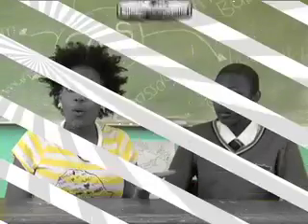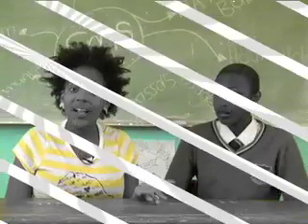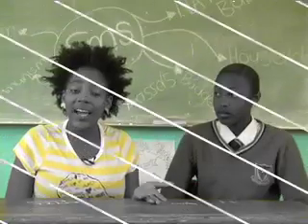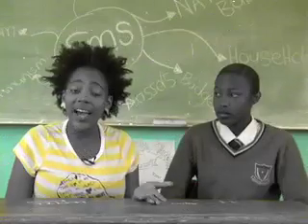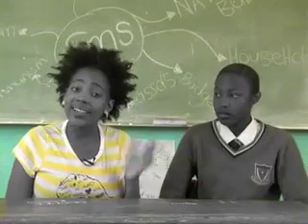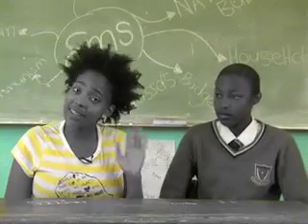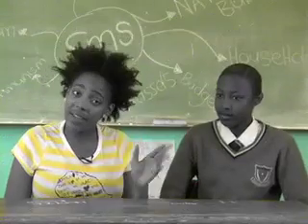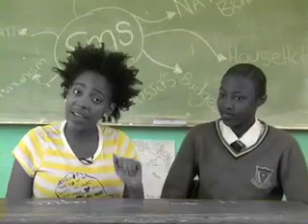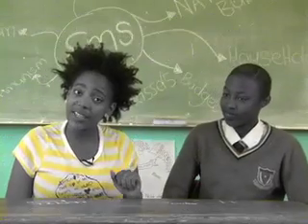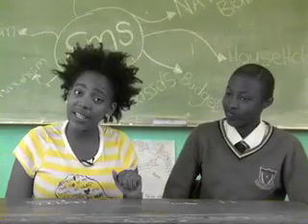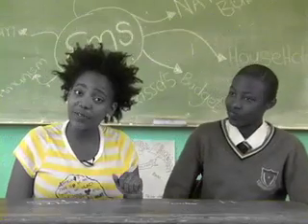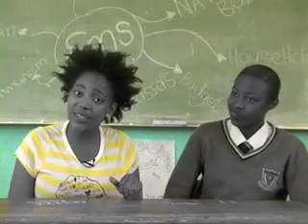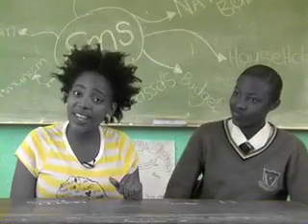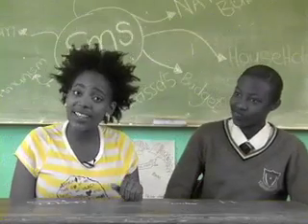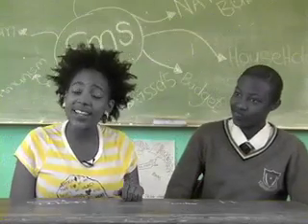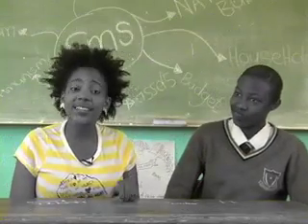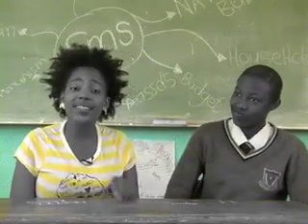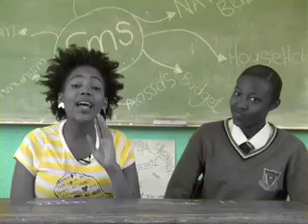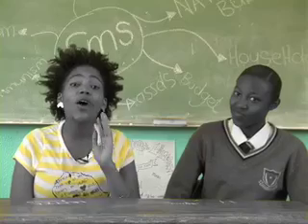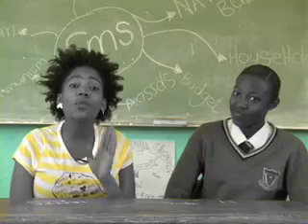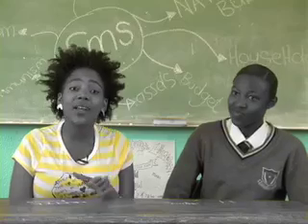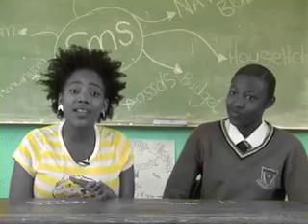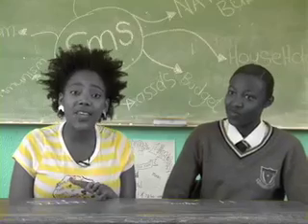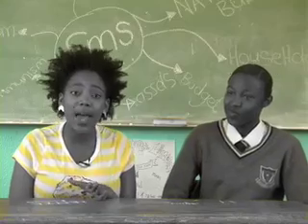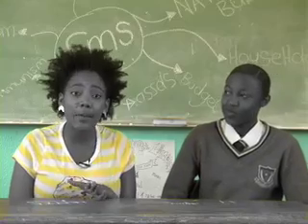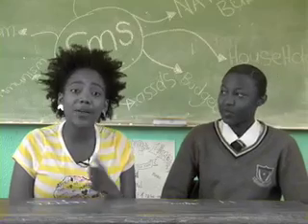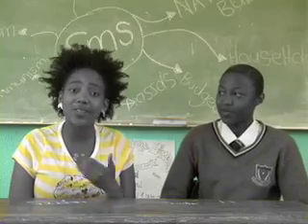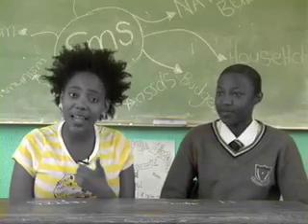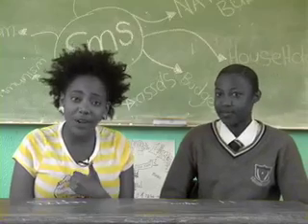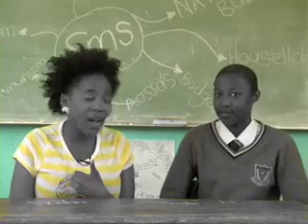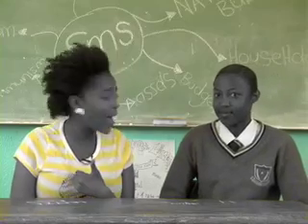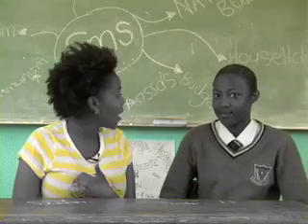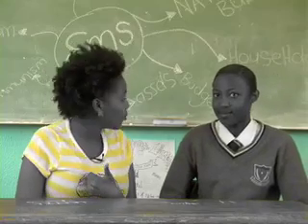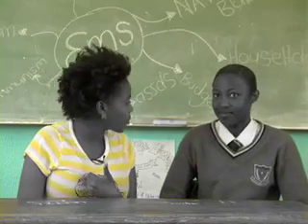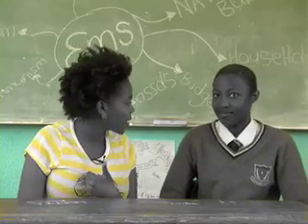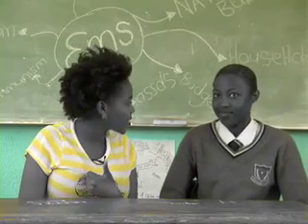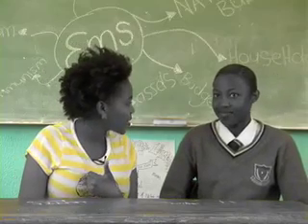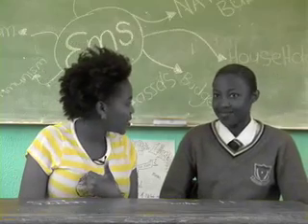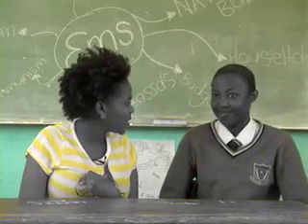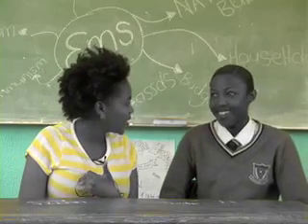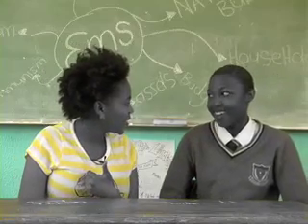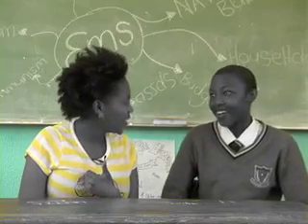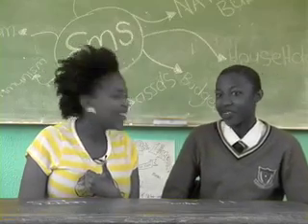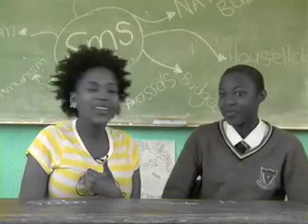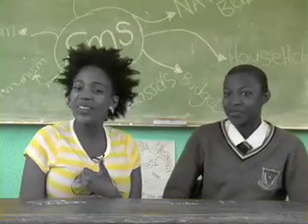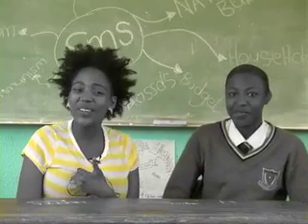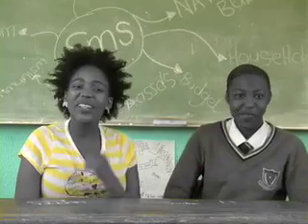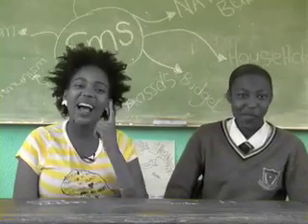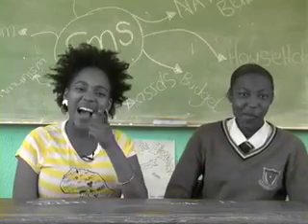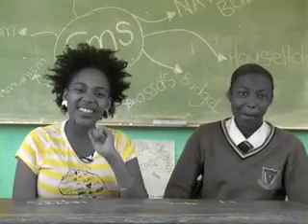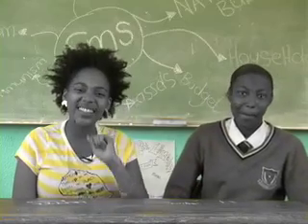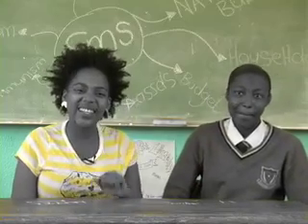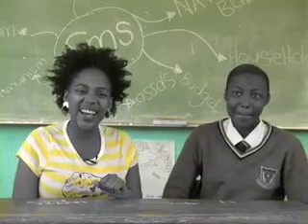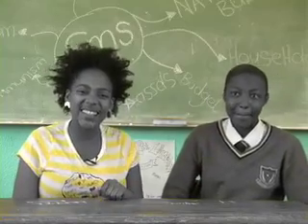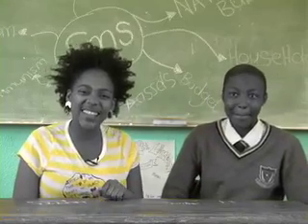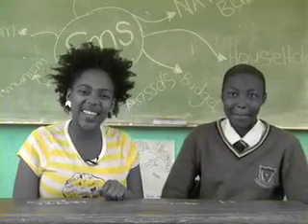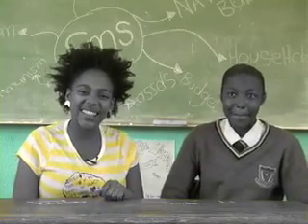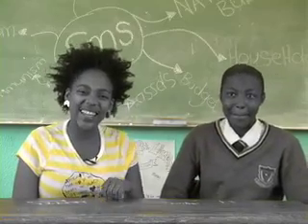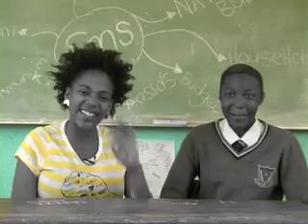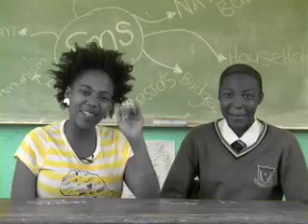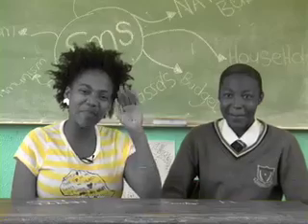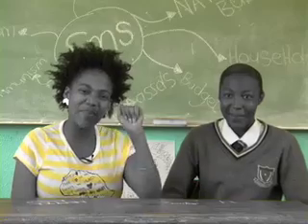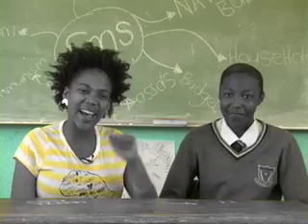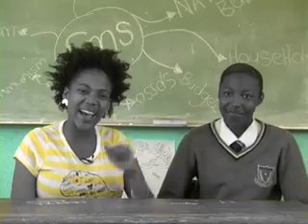Well guys, that's it for today's lesson. I hope you guys are happy because I know I am. I'll see you guys in the next lesson. Bye!